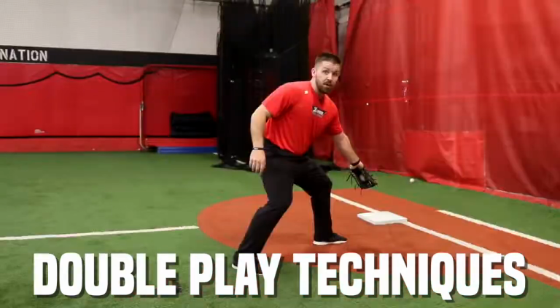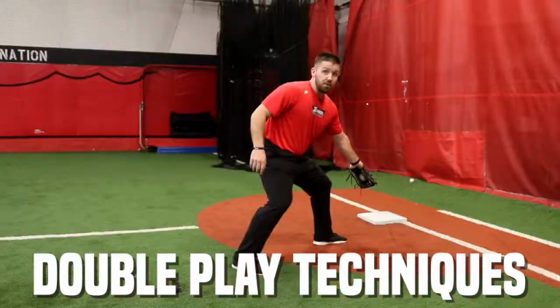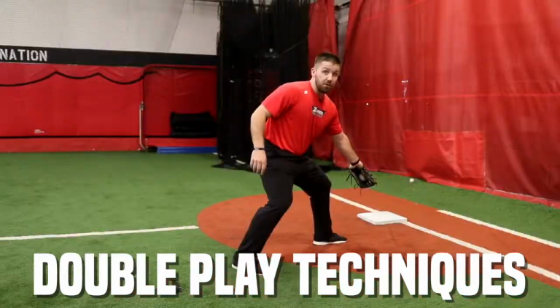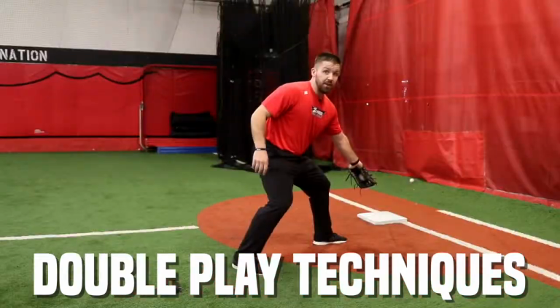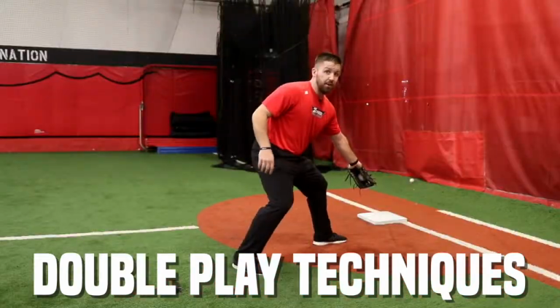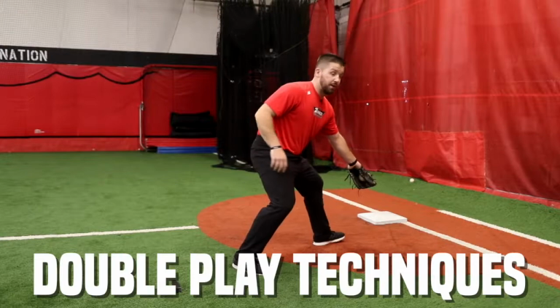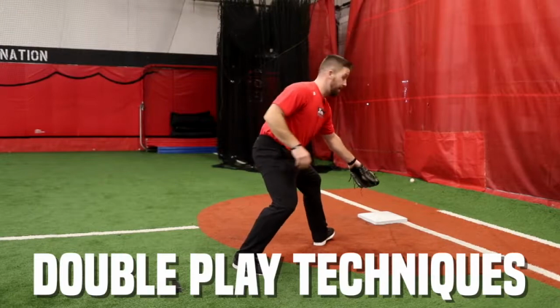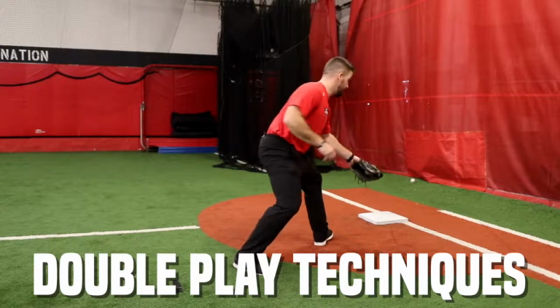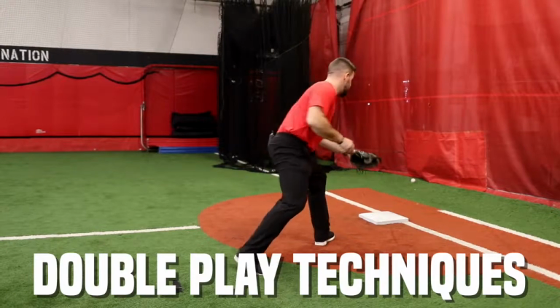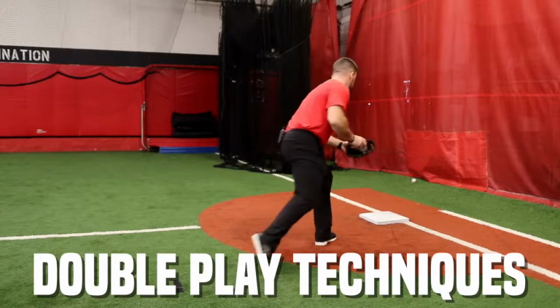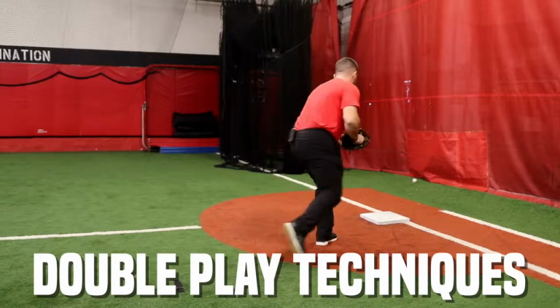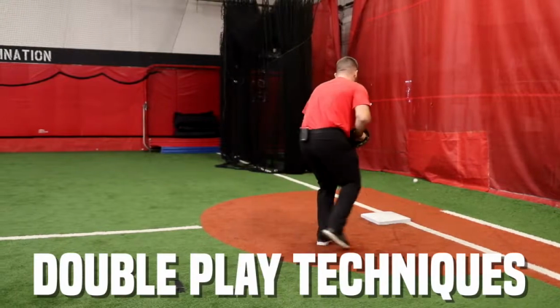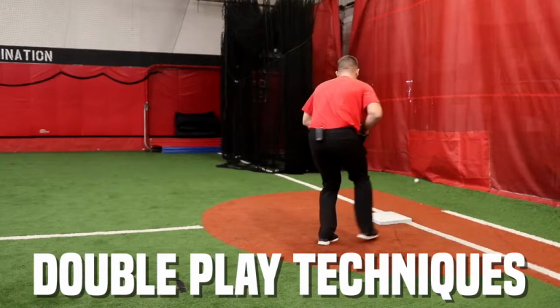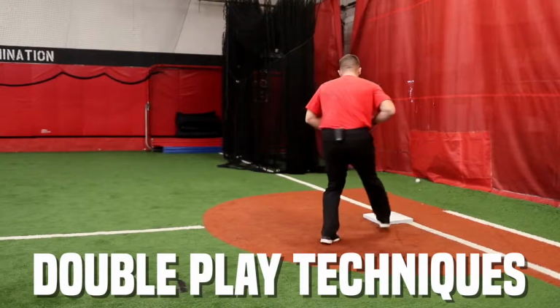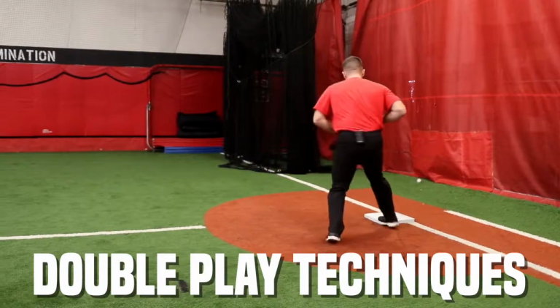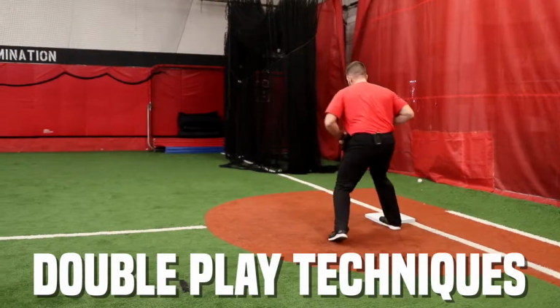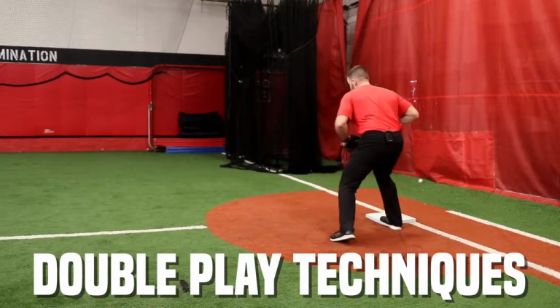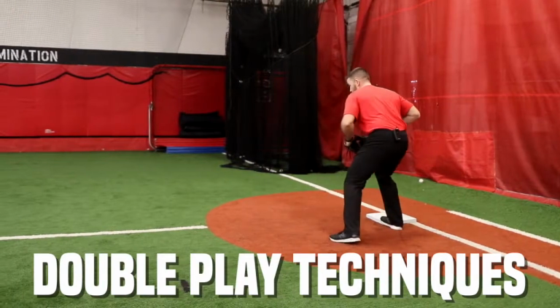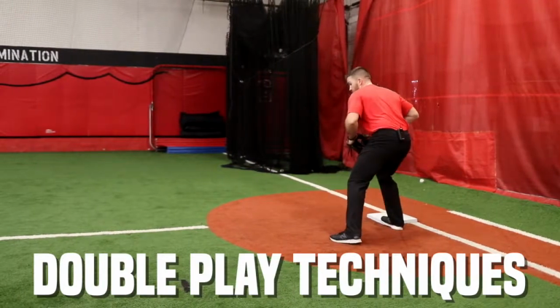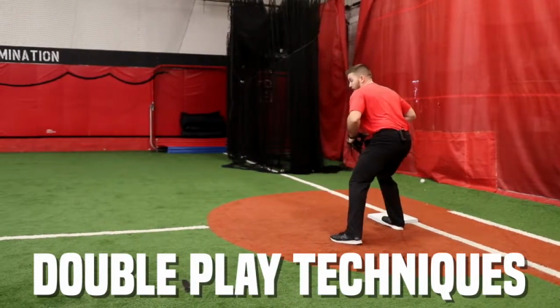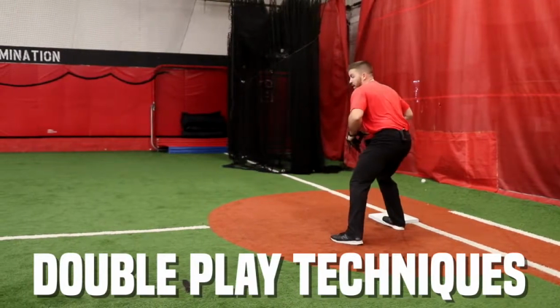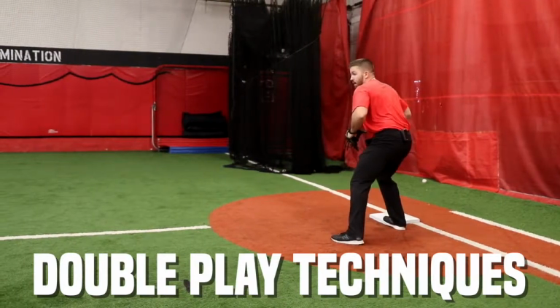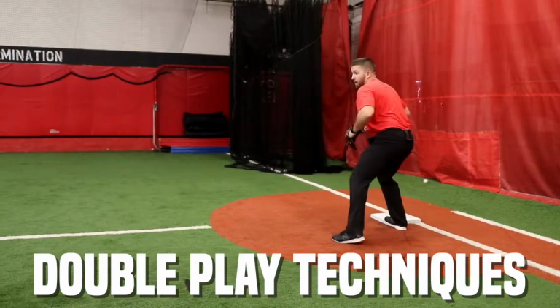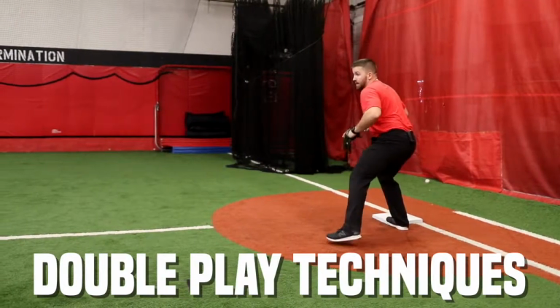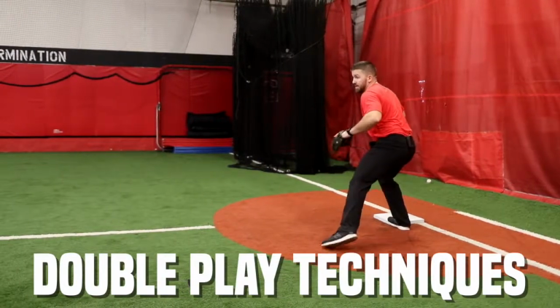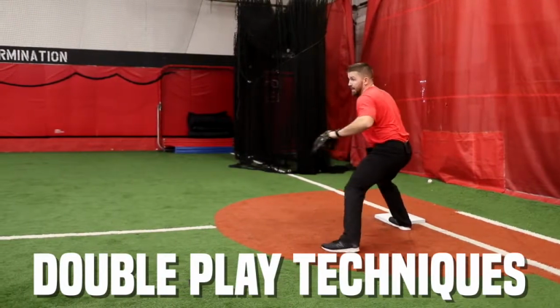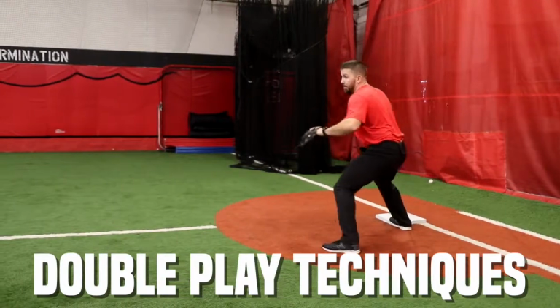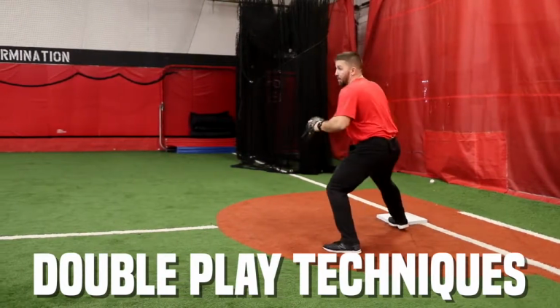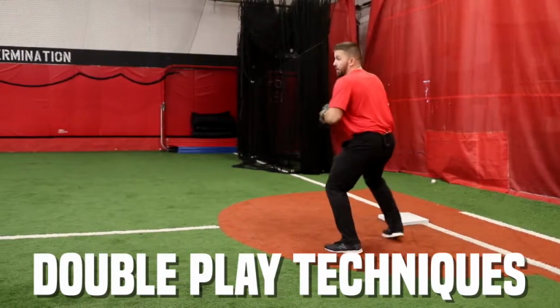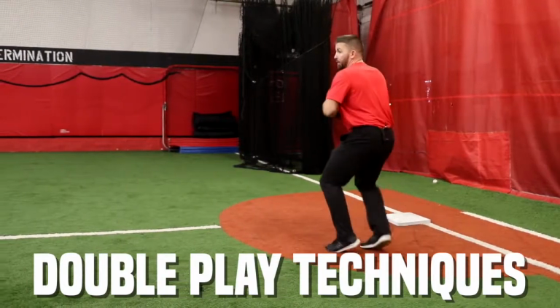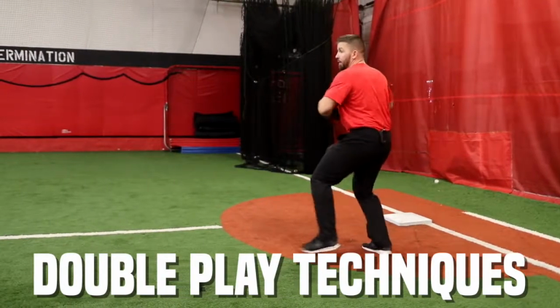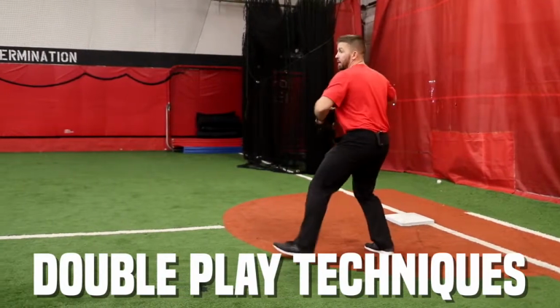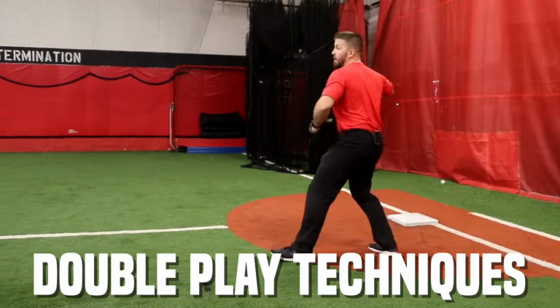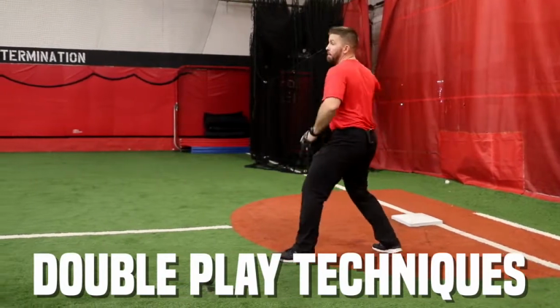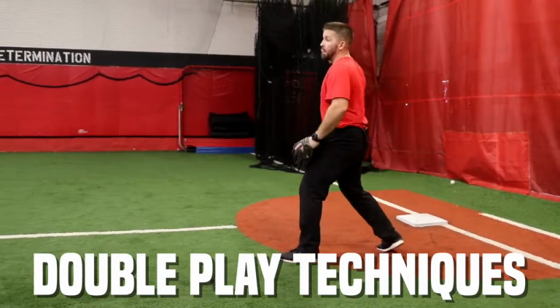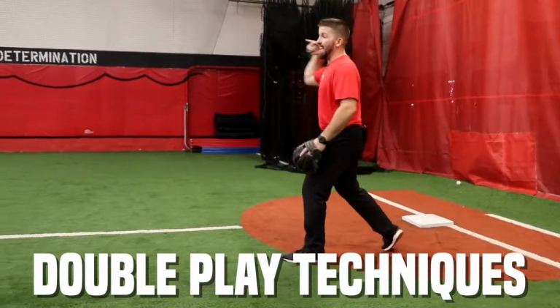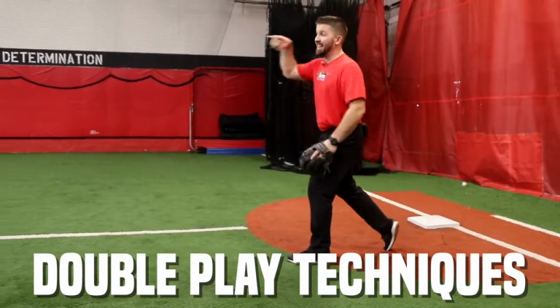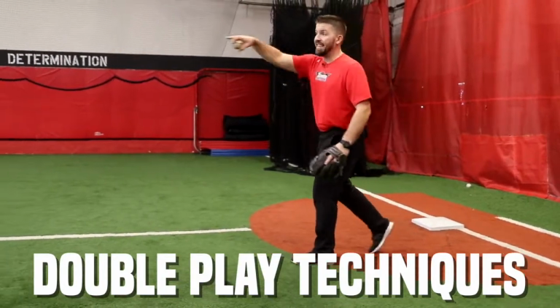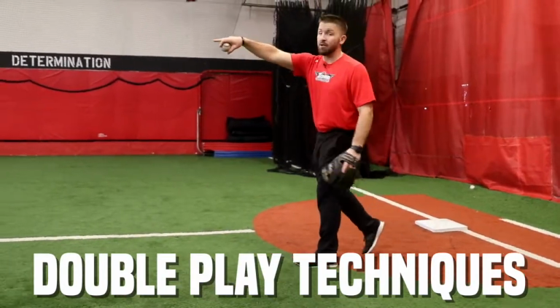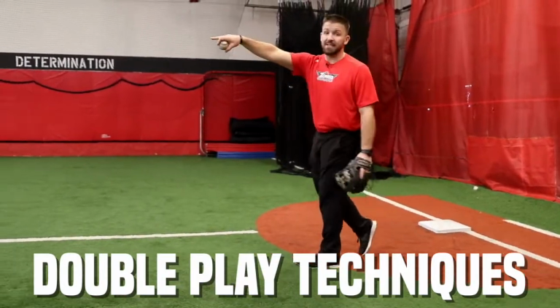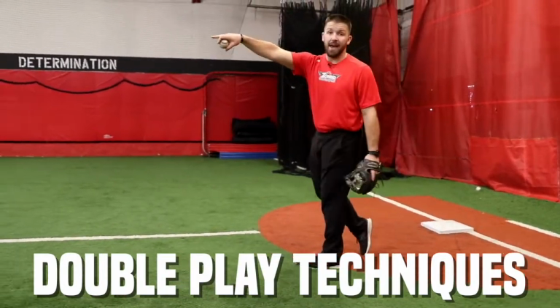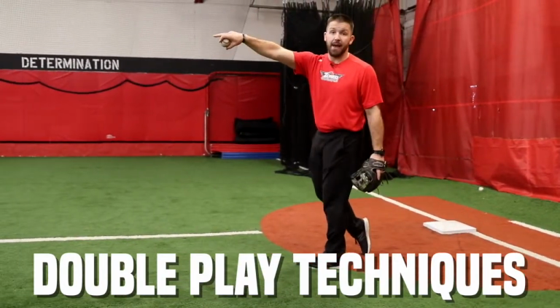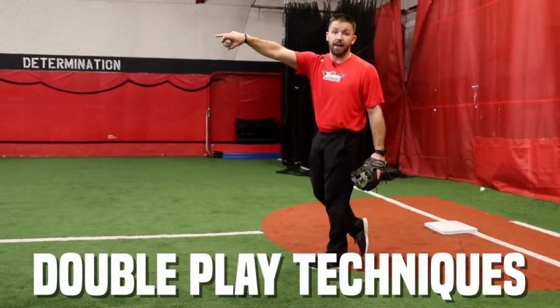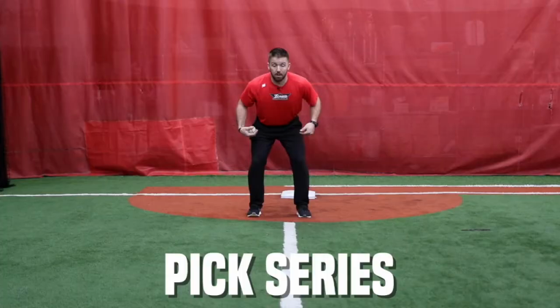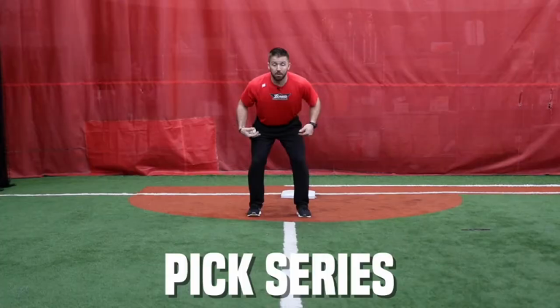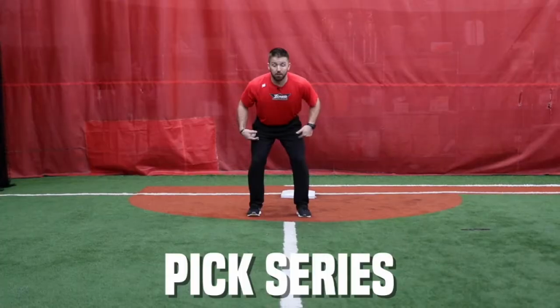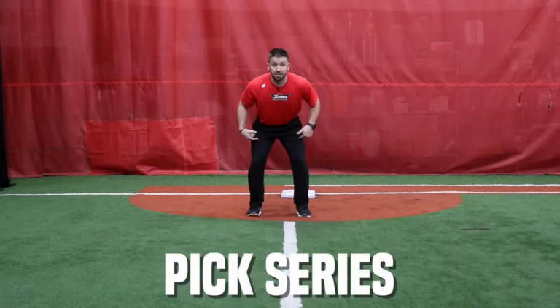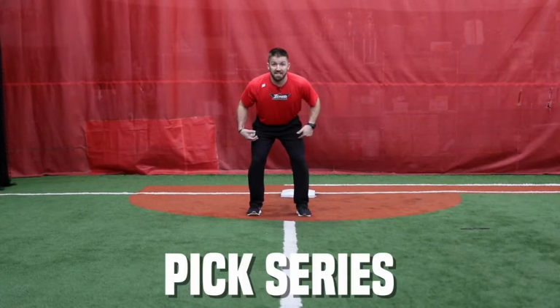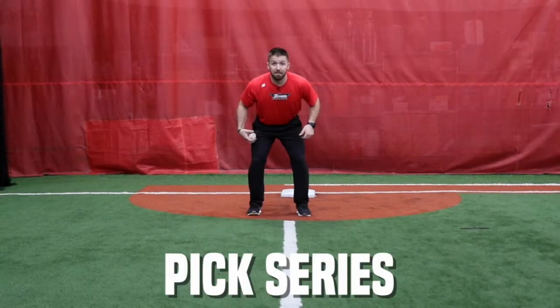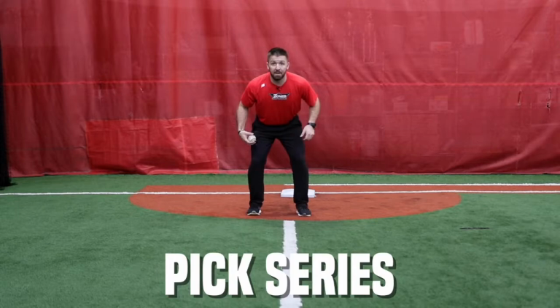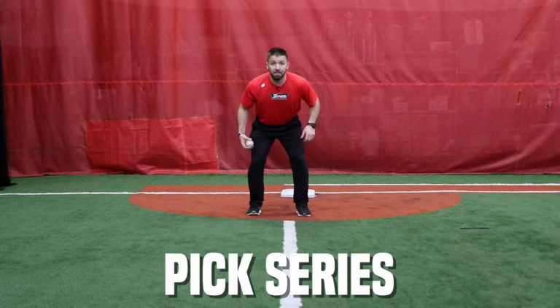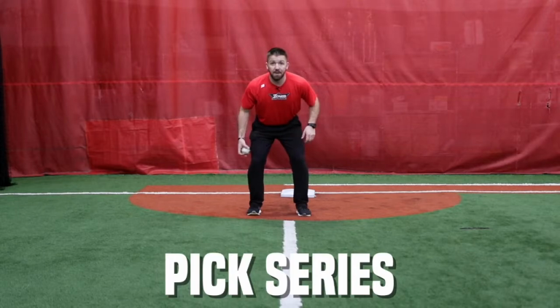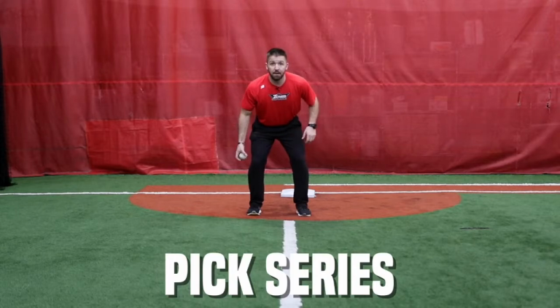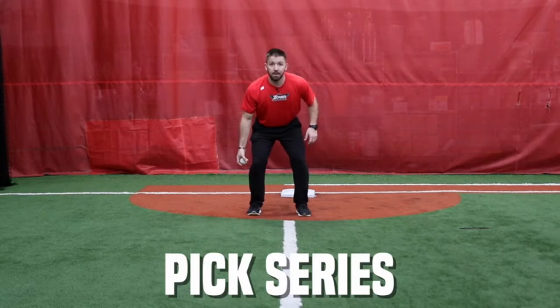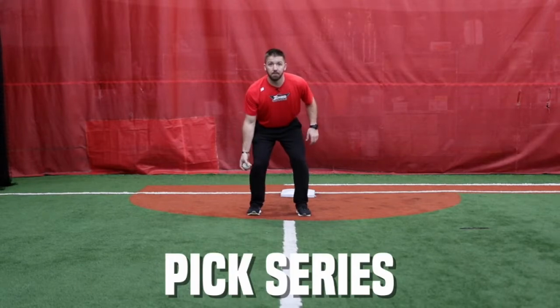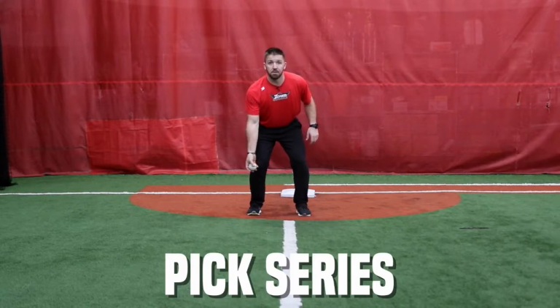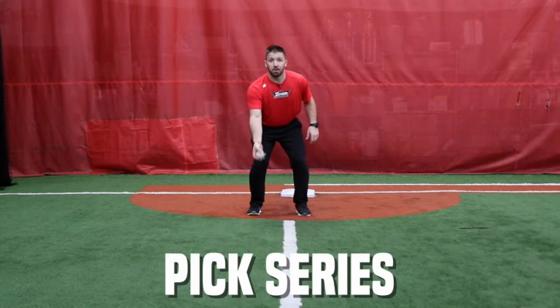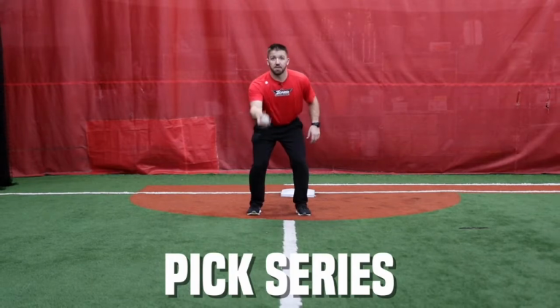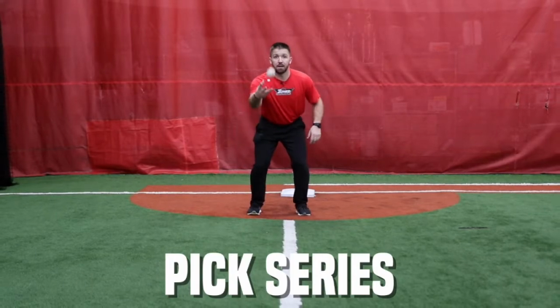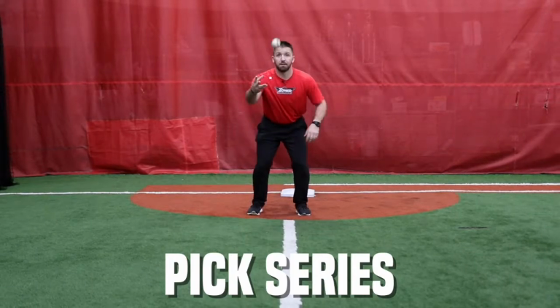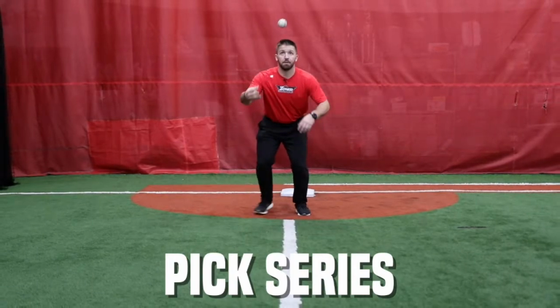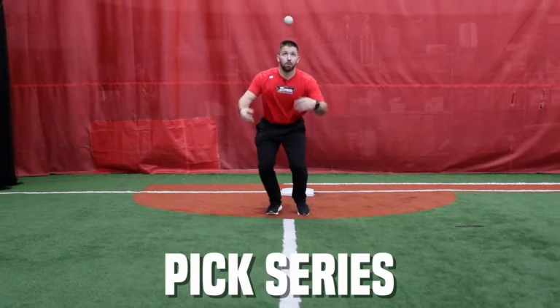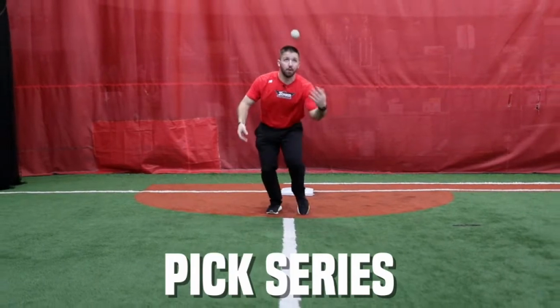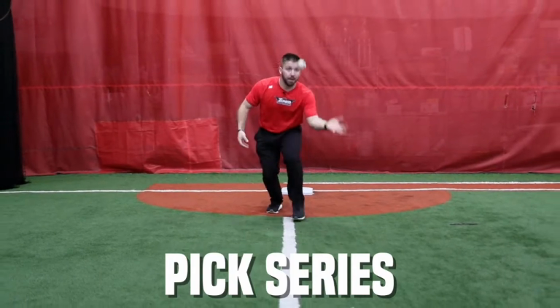So here, I'm gonna step on first, step off, and yell tag. I'm gonna reset my feet. I'm gonna toss it out for a forehand.